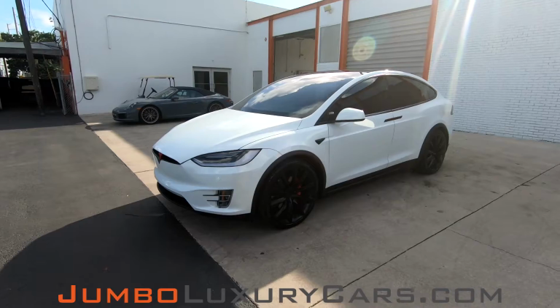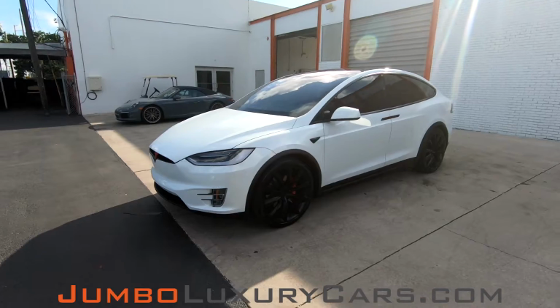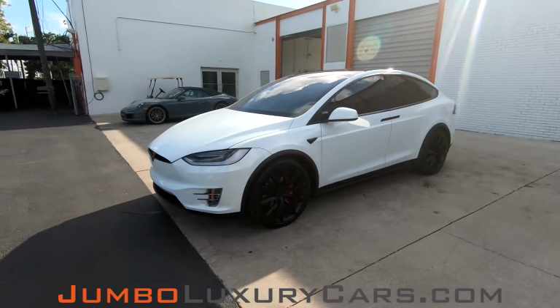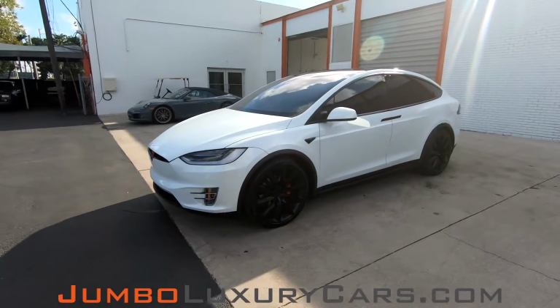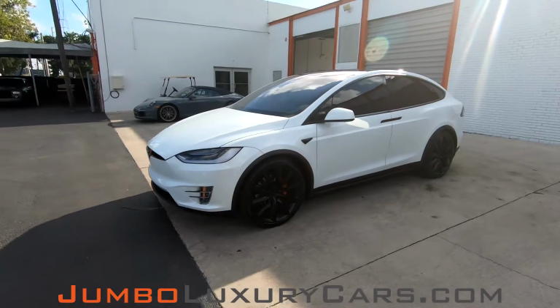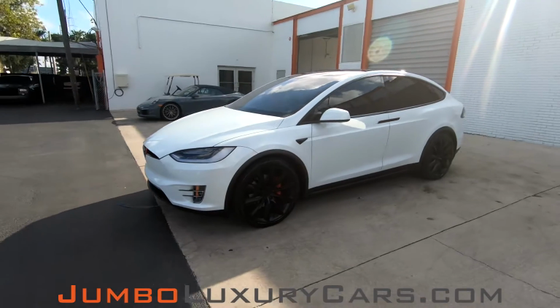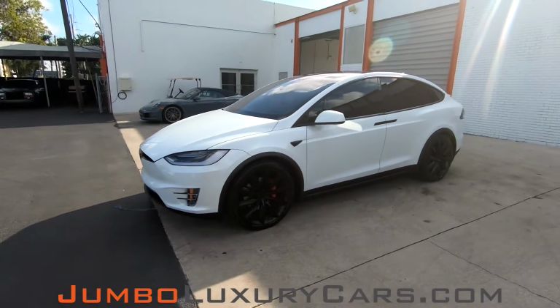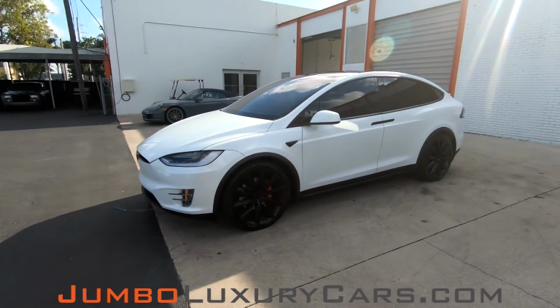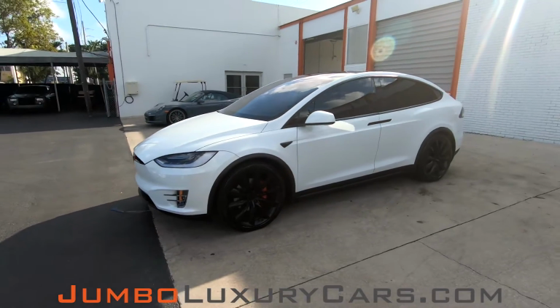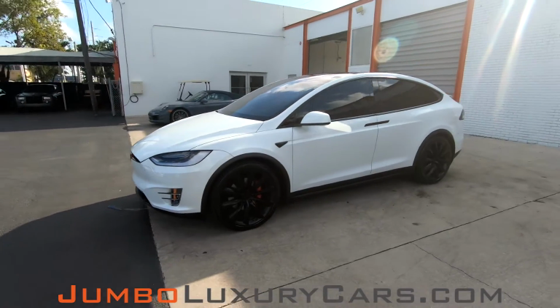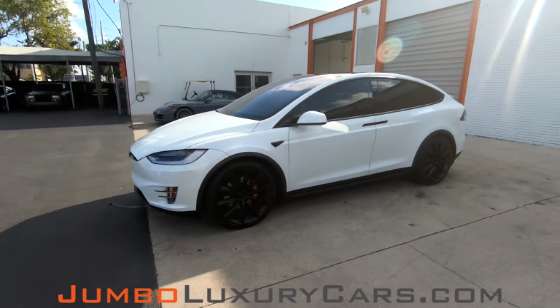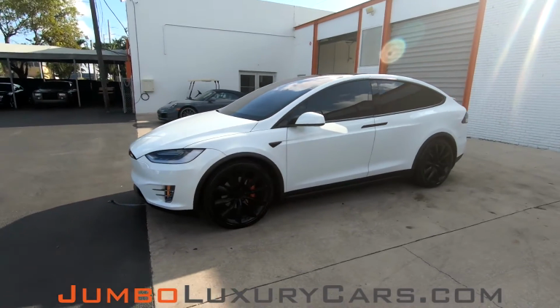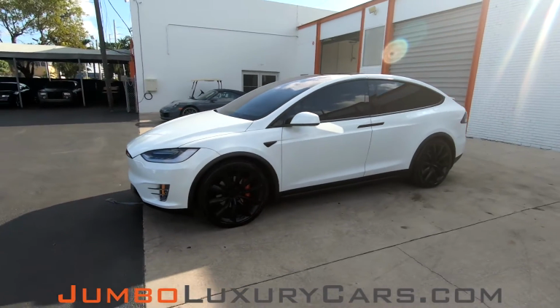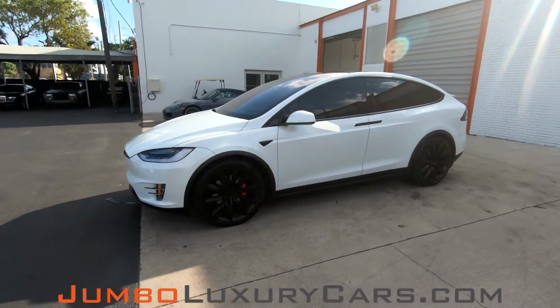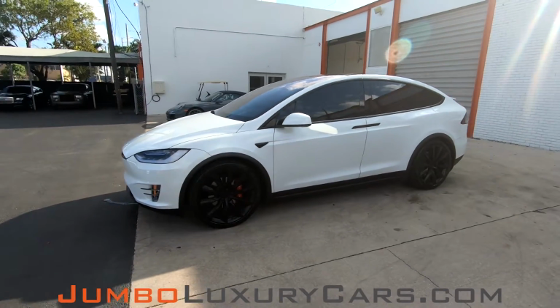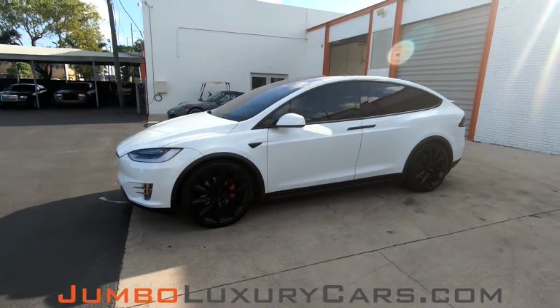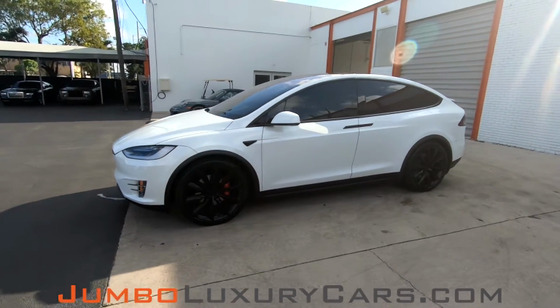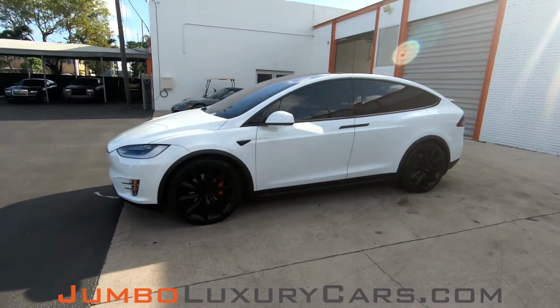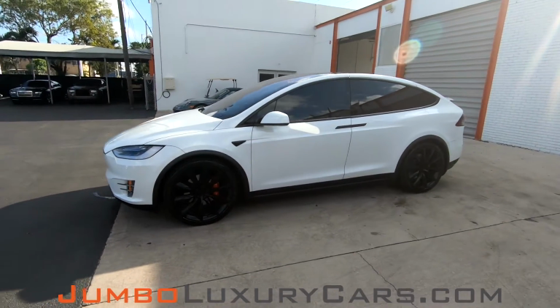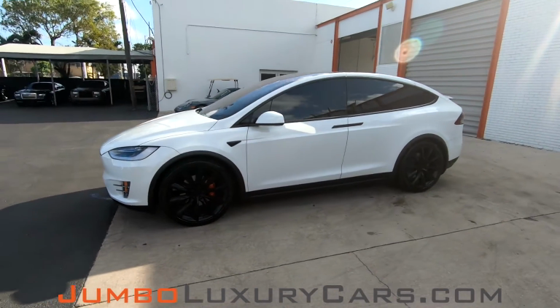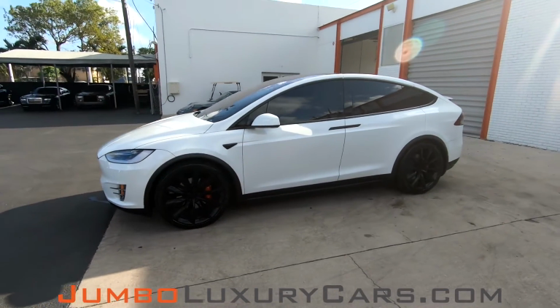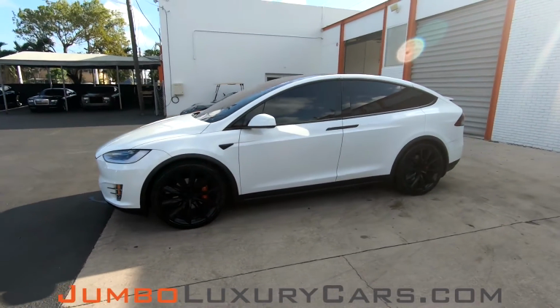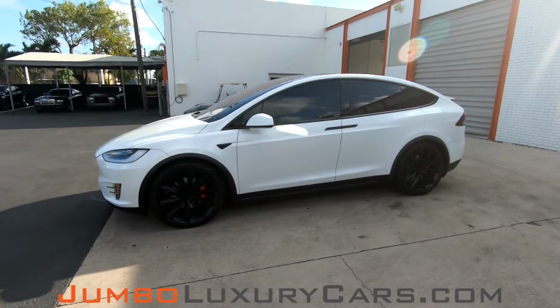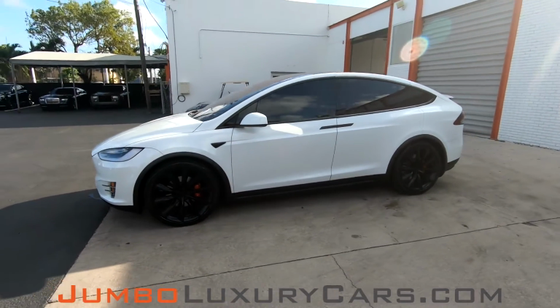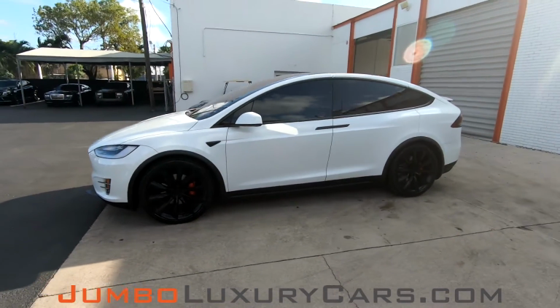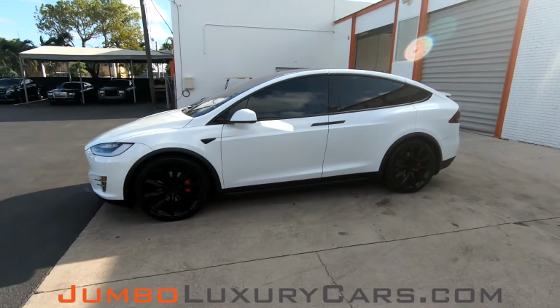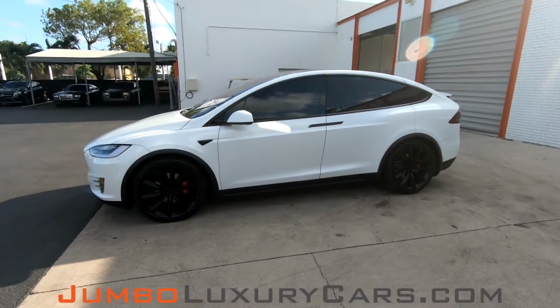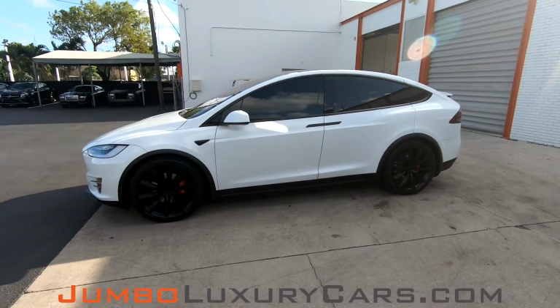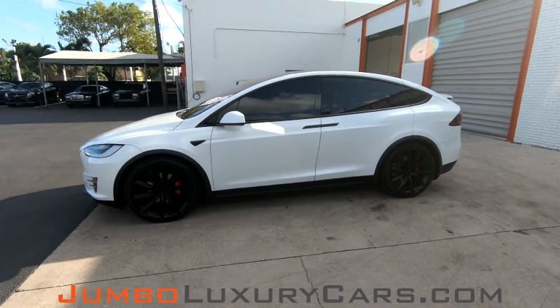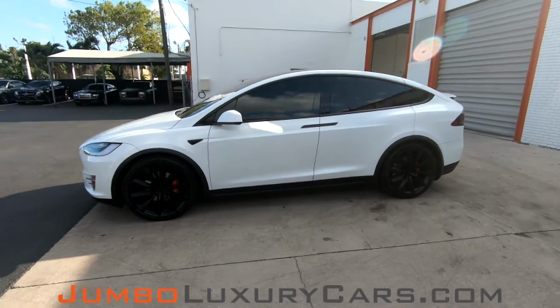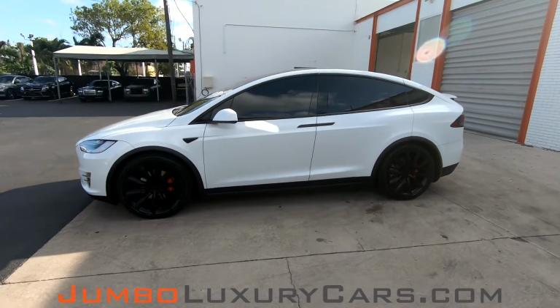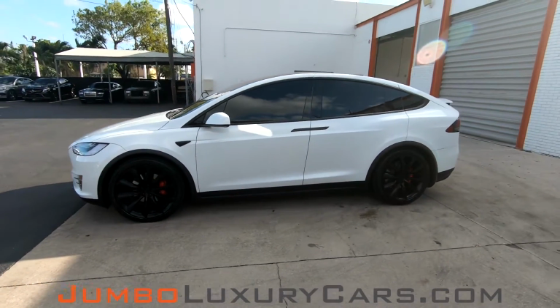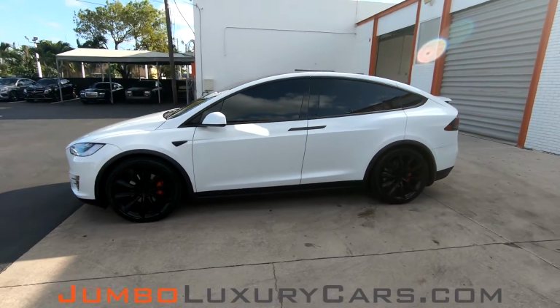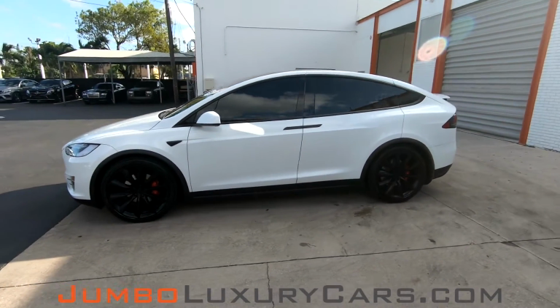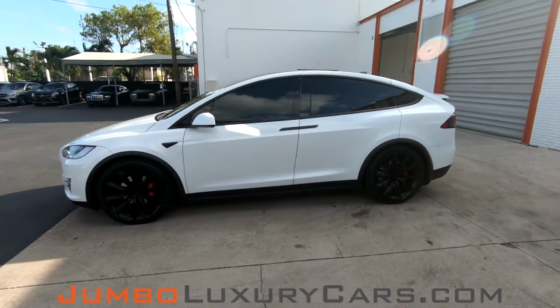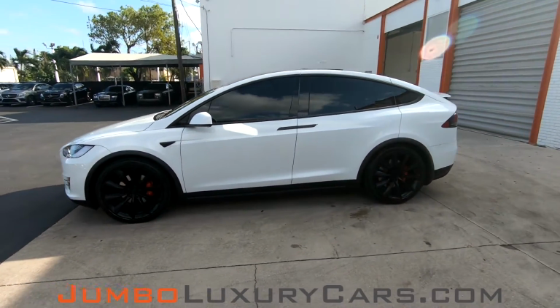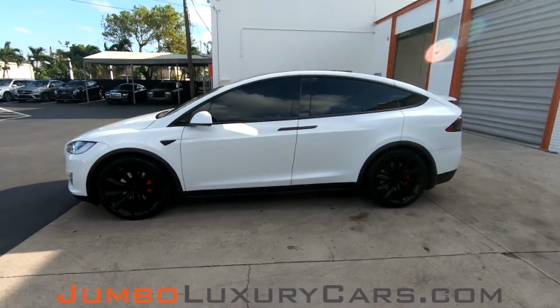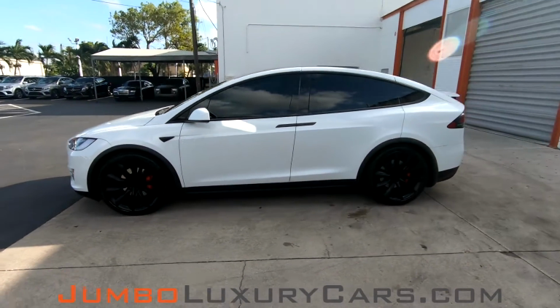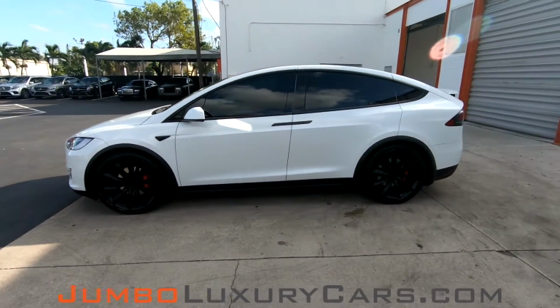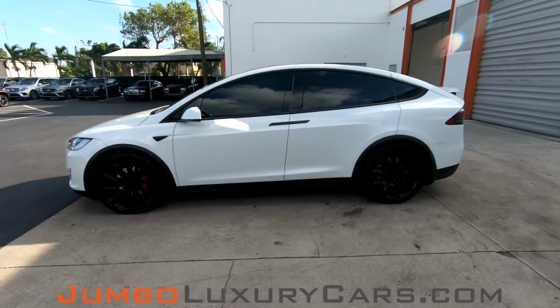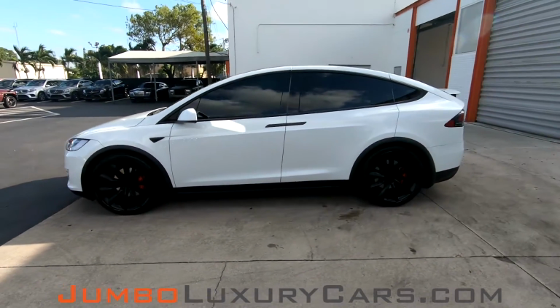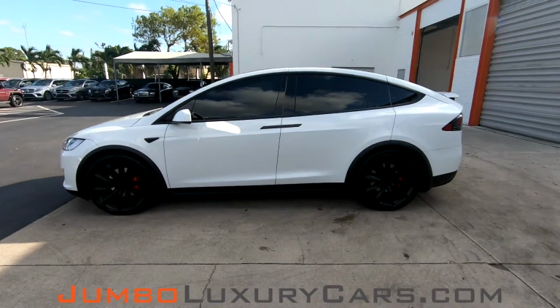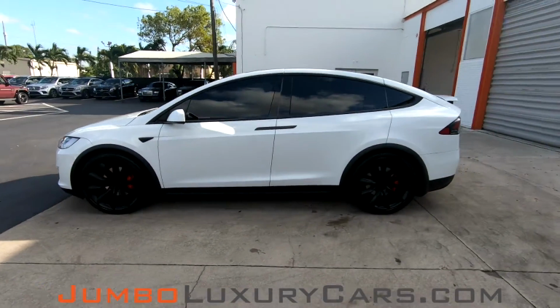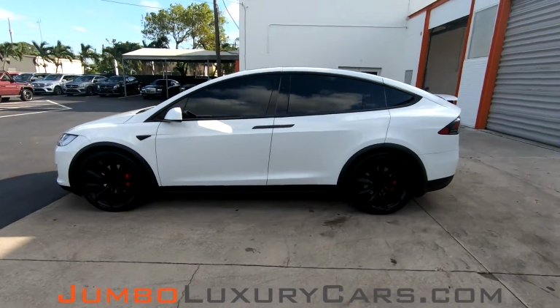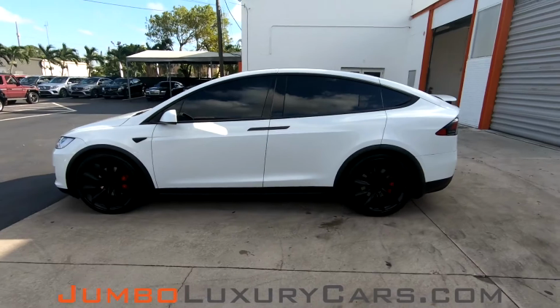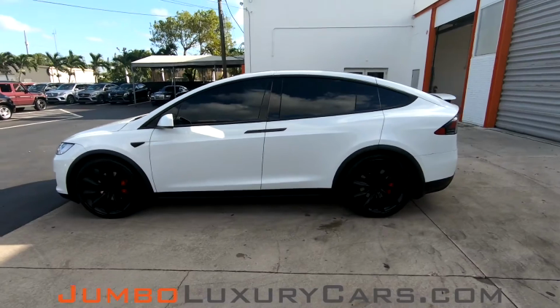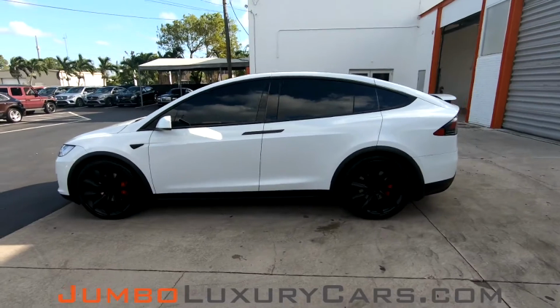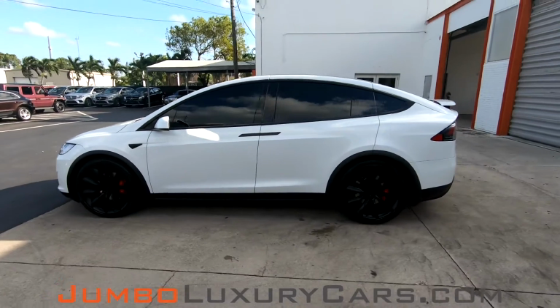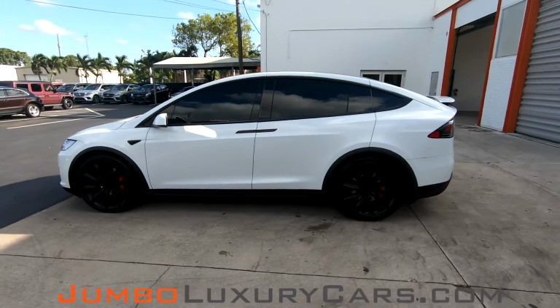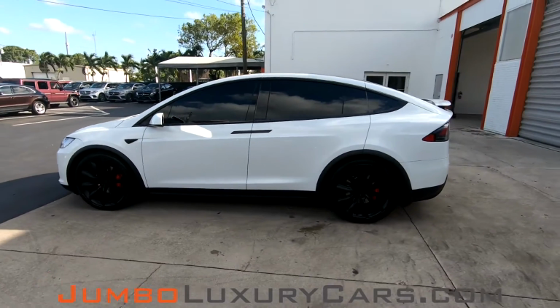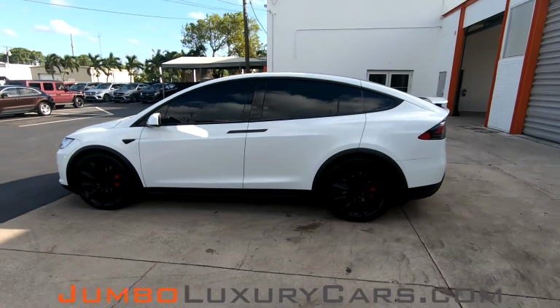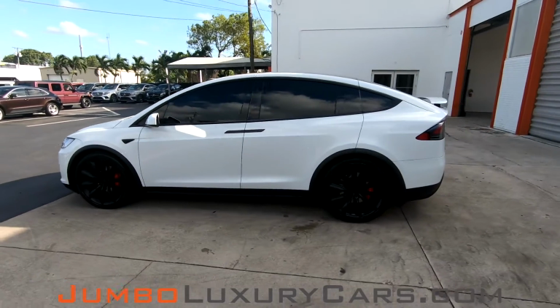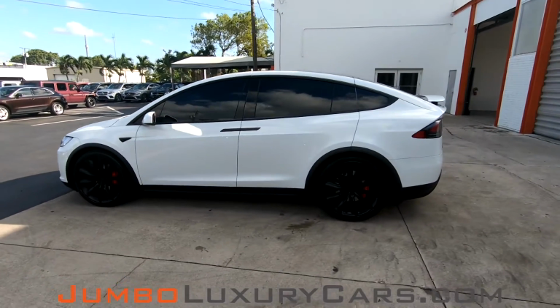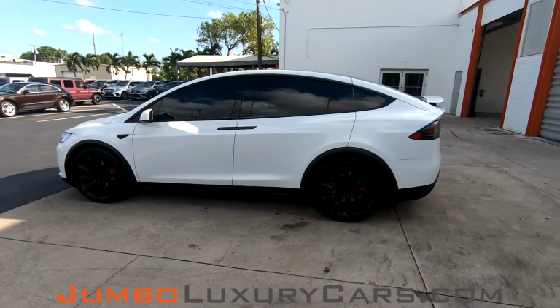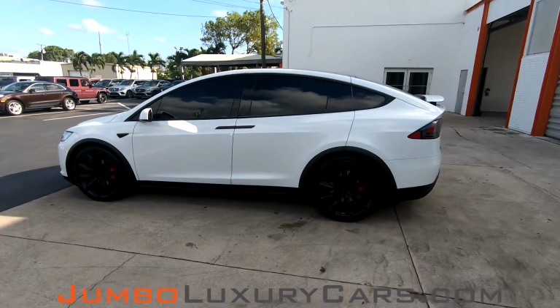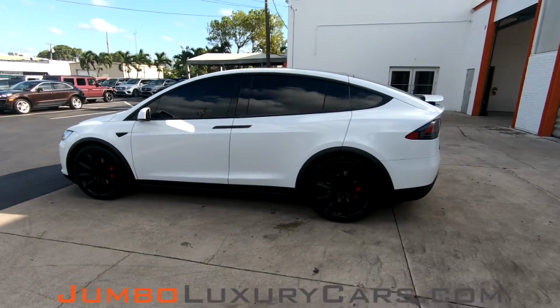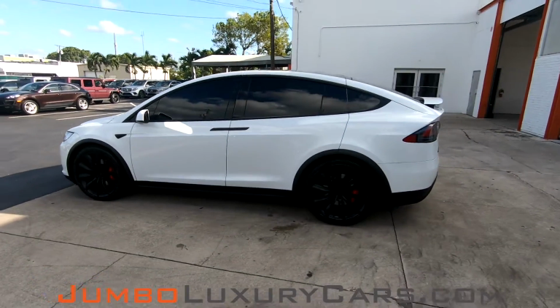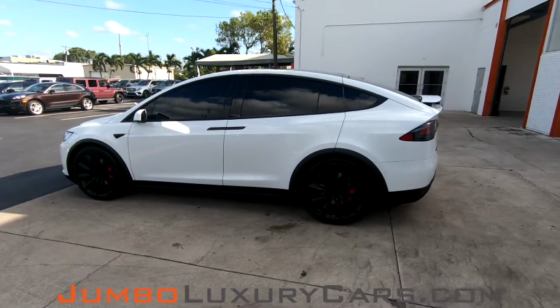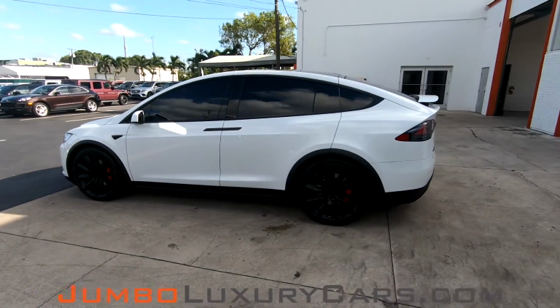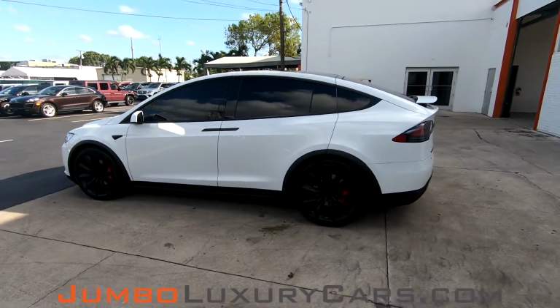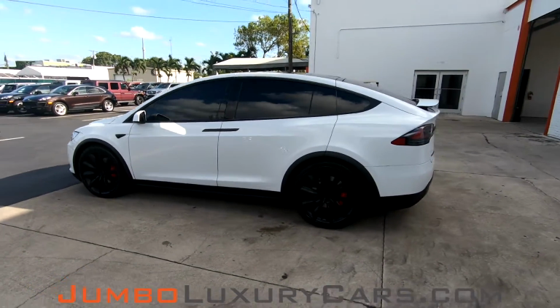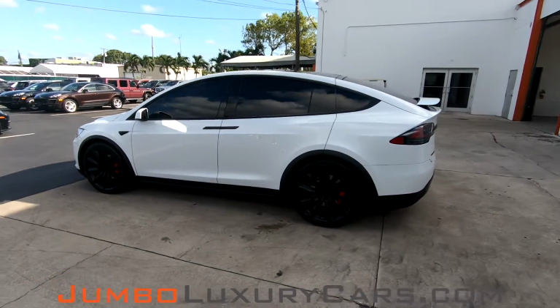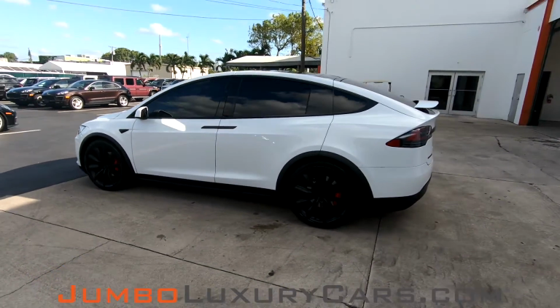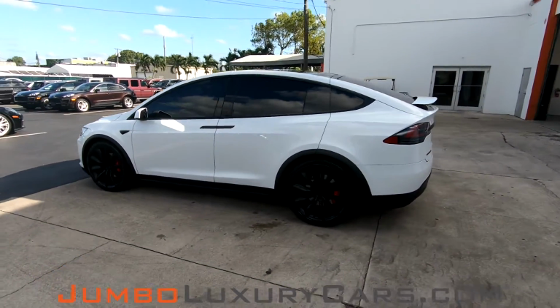Dear future customer, welcome to Jumbo Luxury Cars. Here is your 2018 Tesla Model X, stock number 7748.